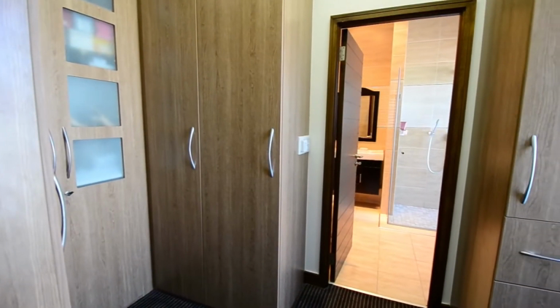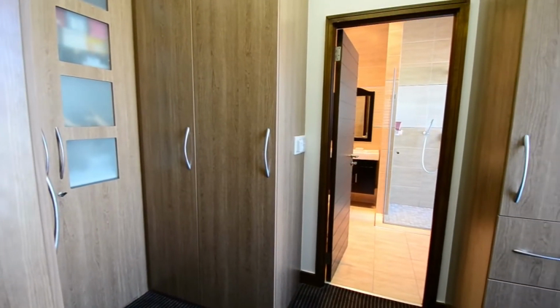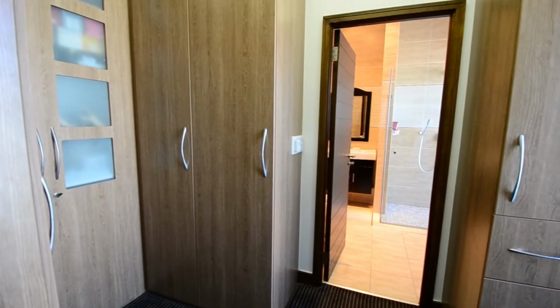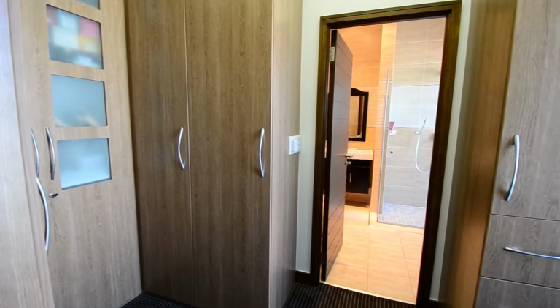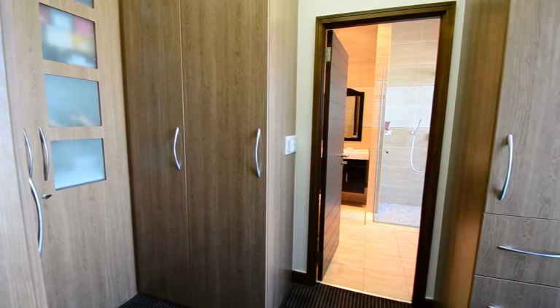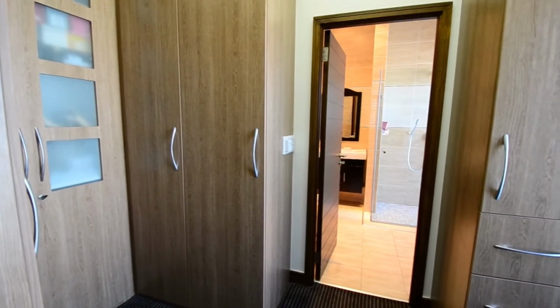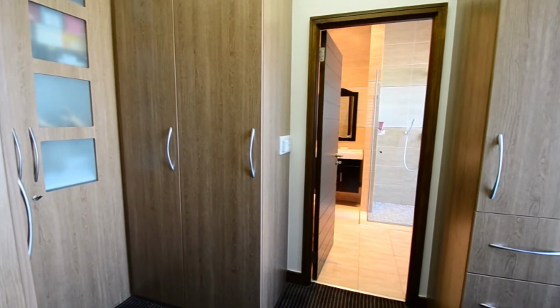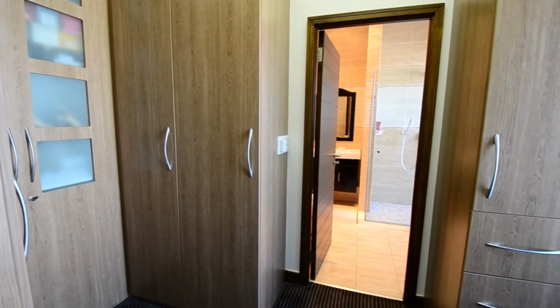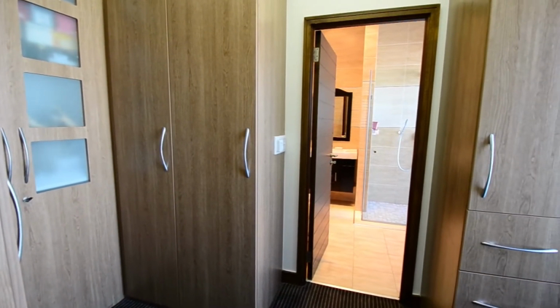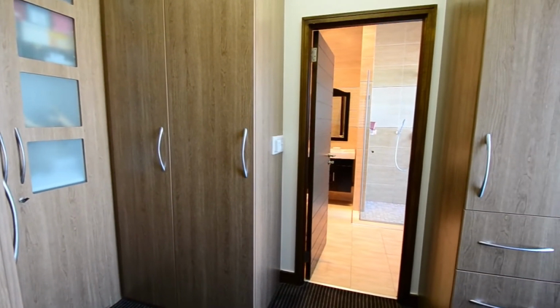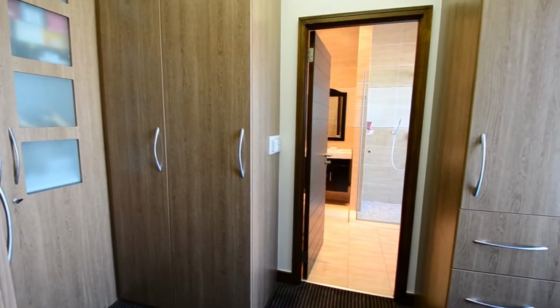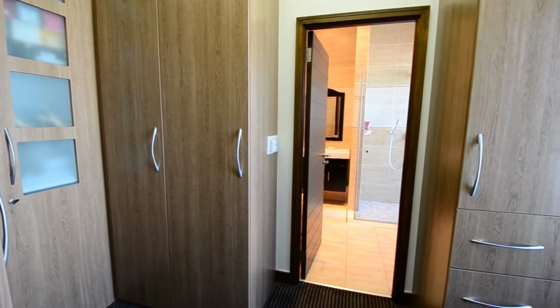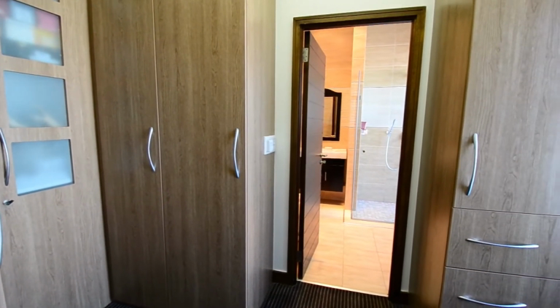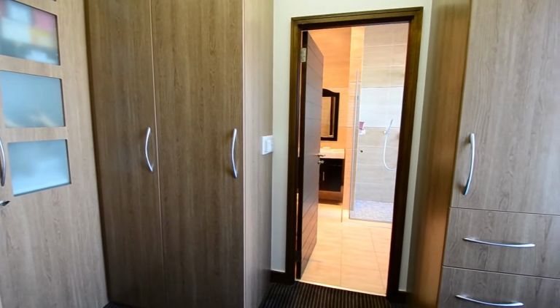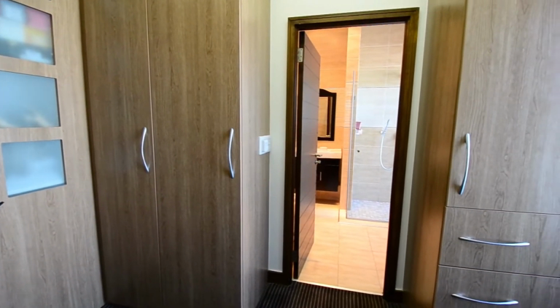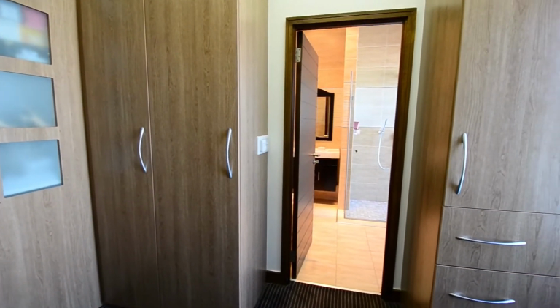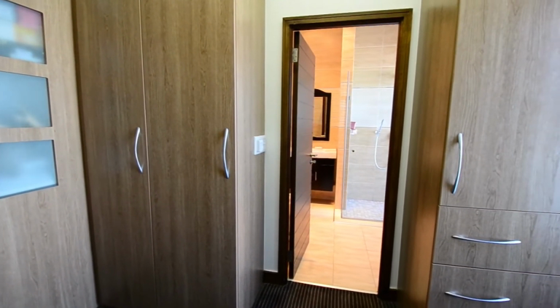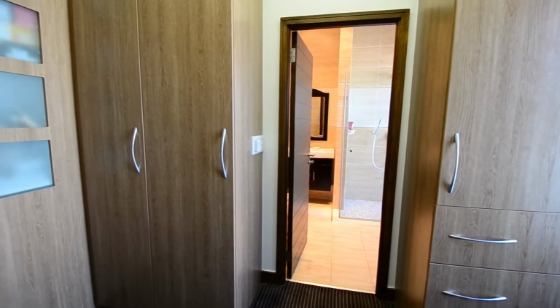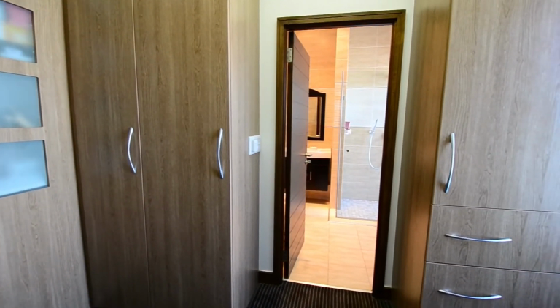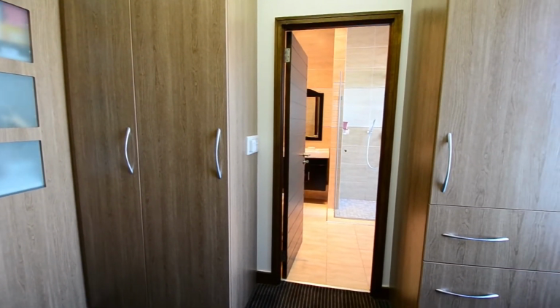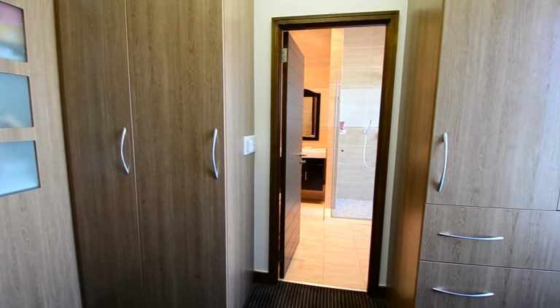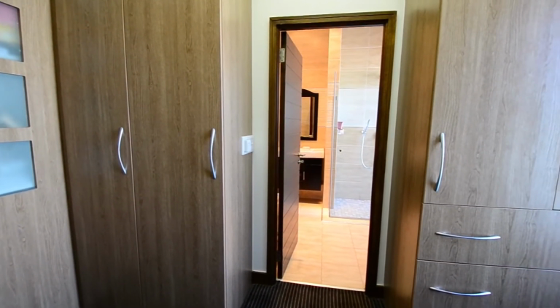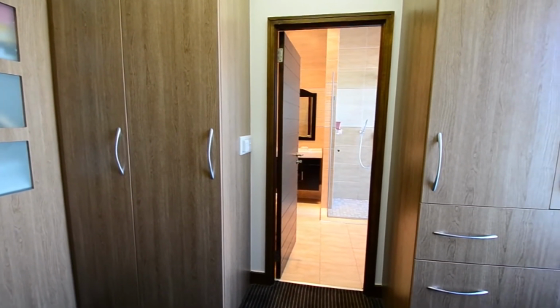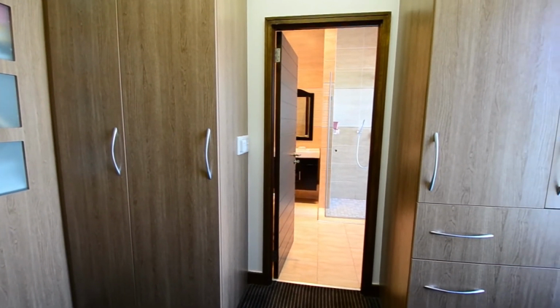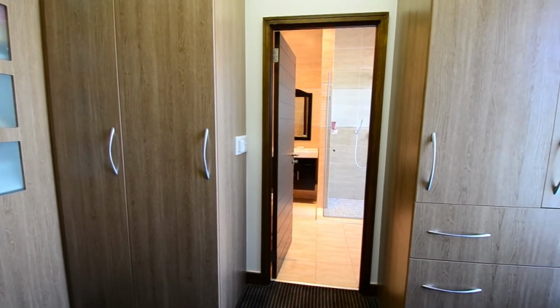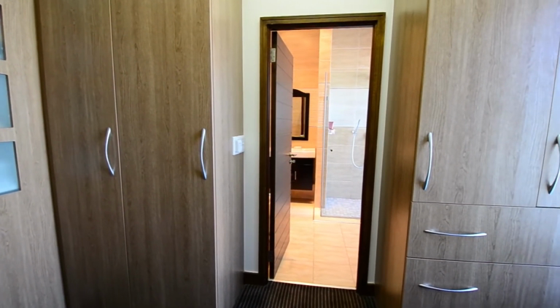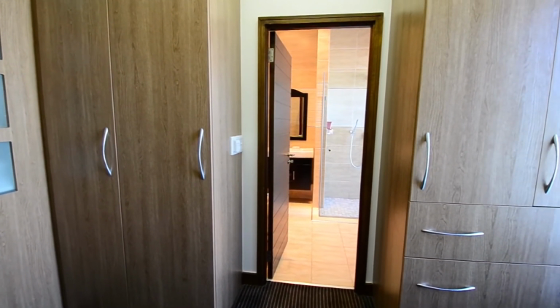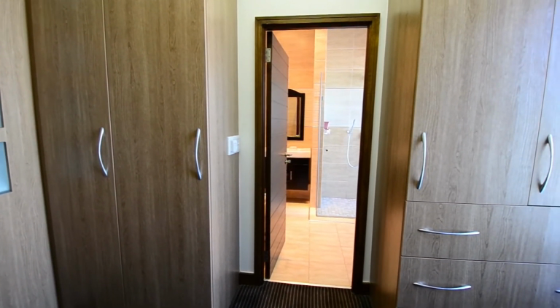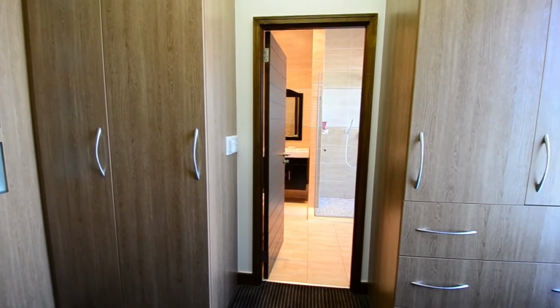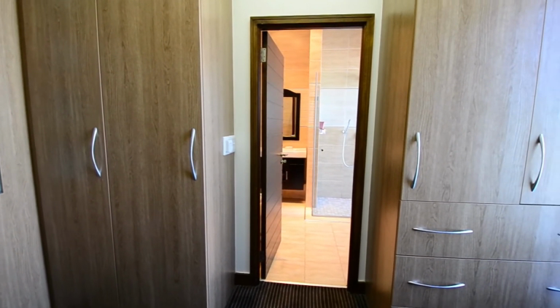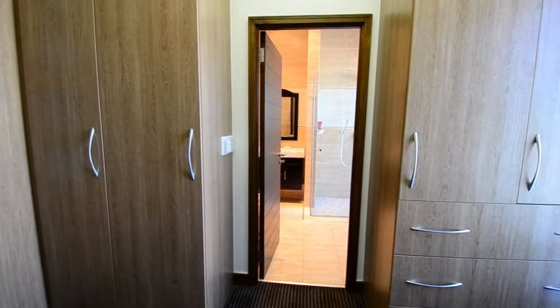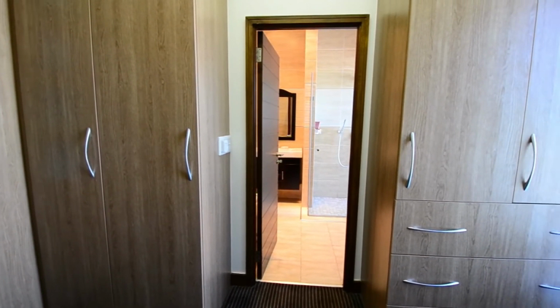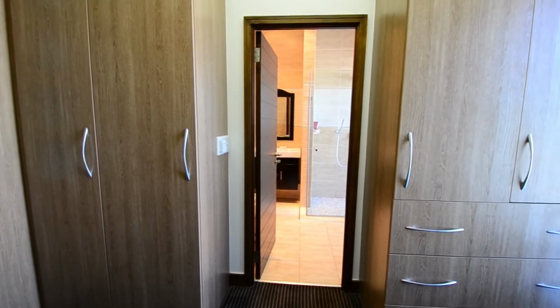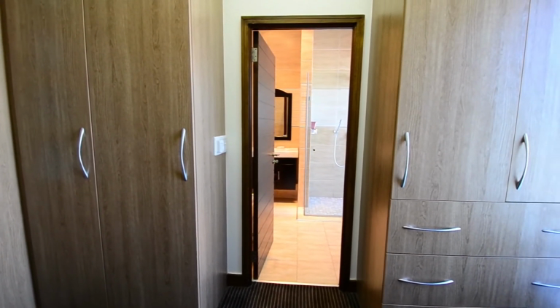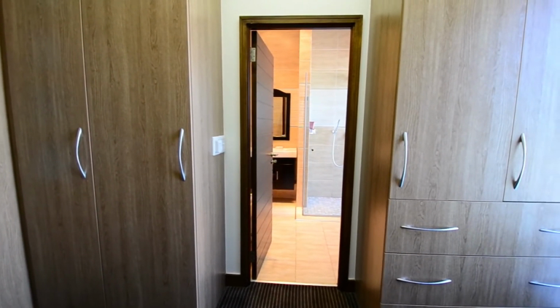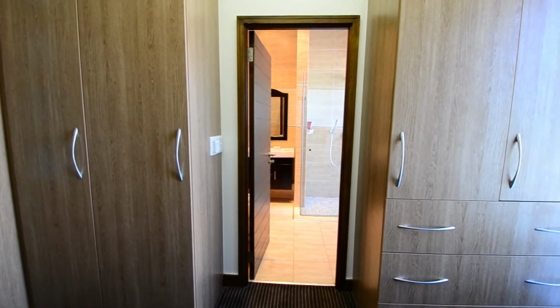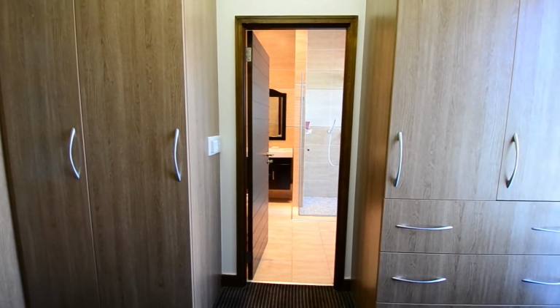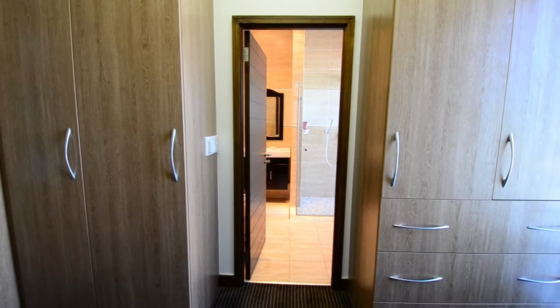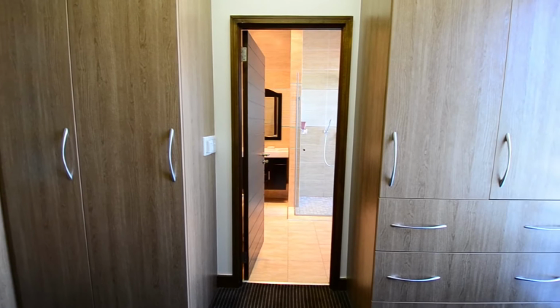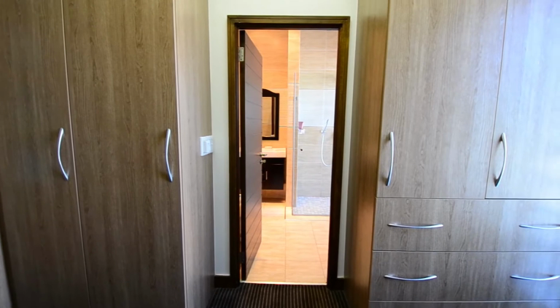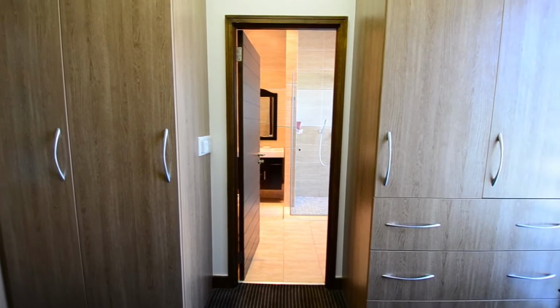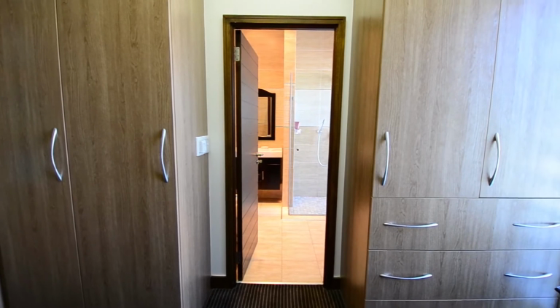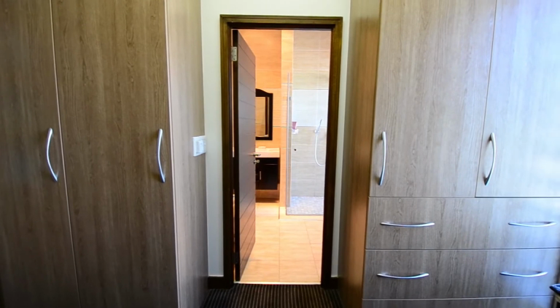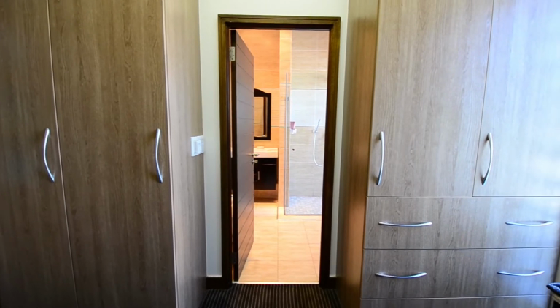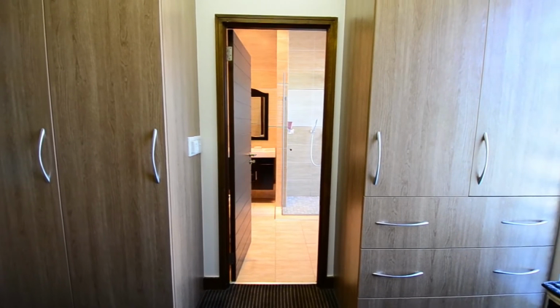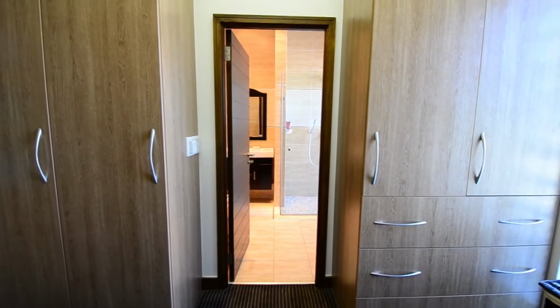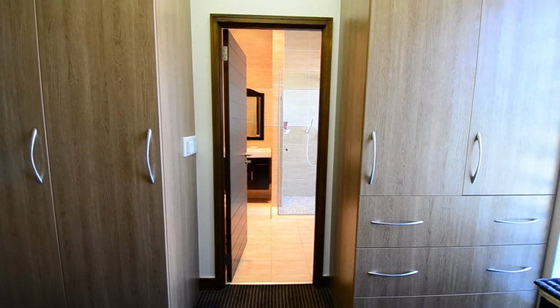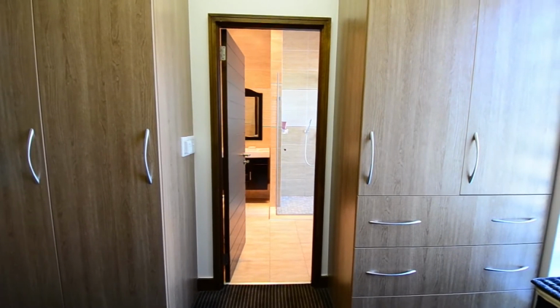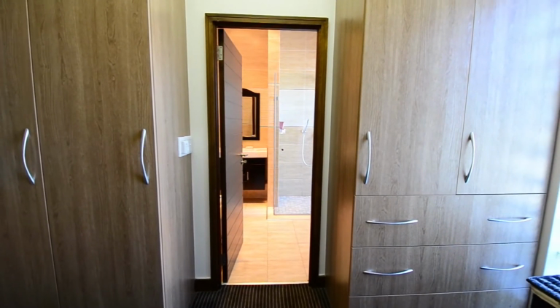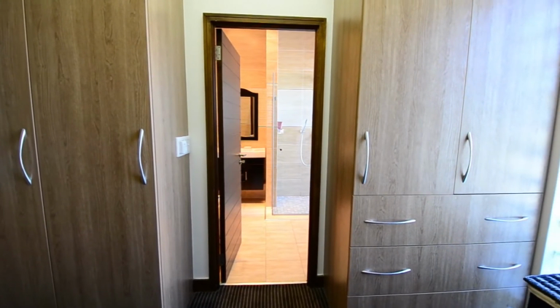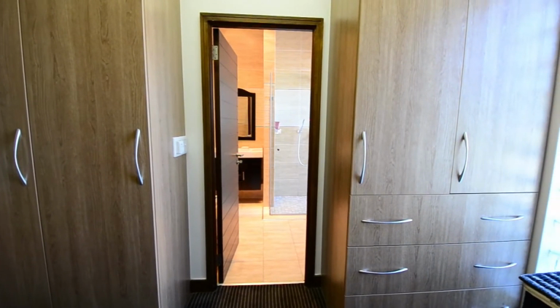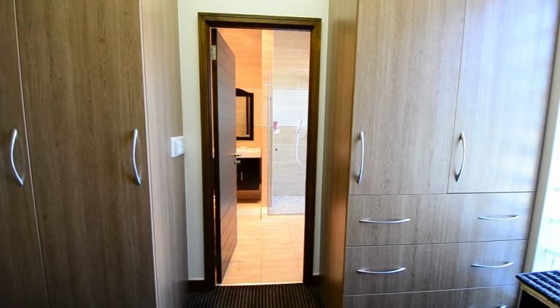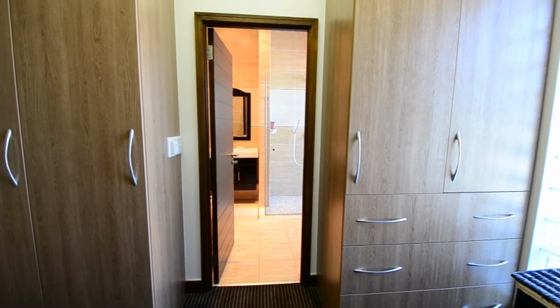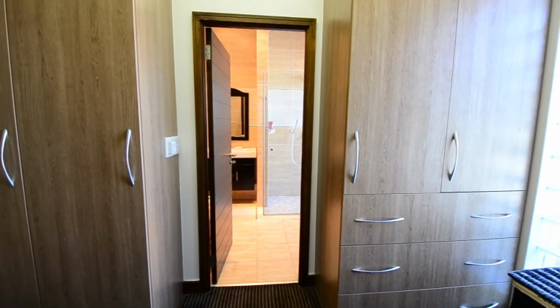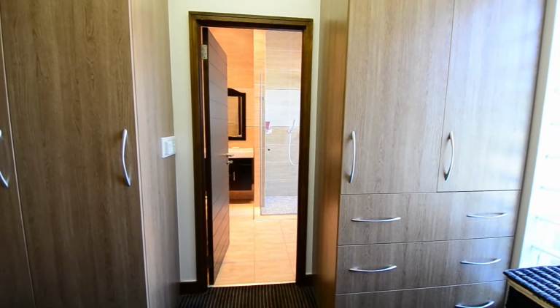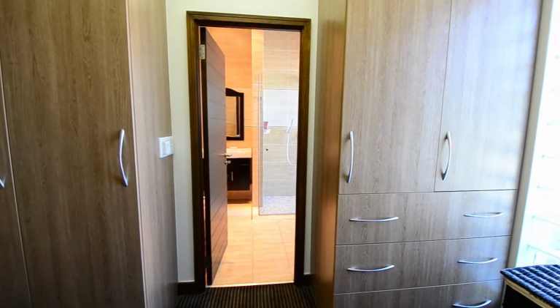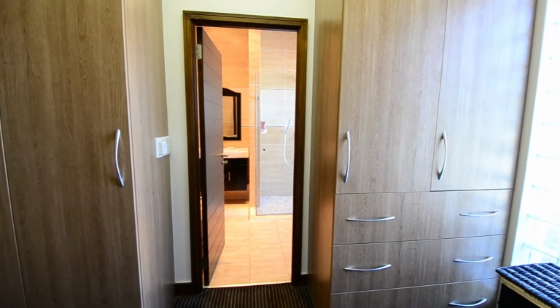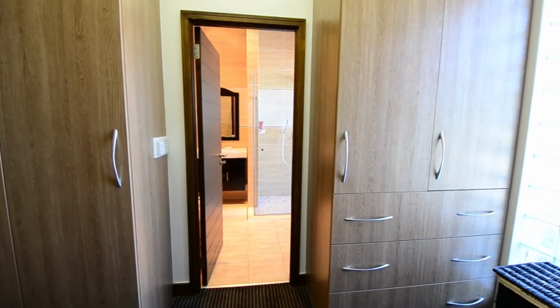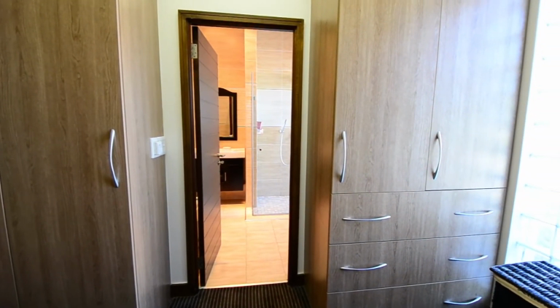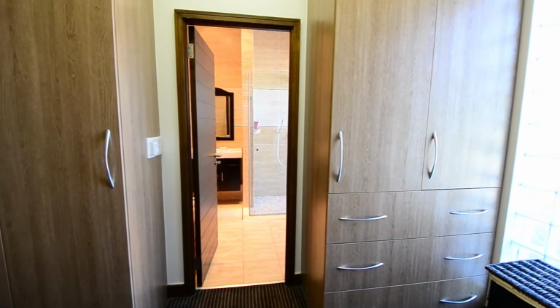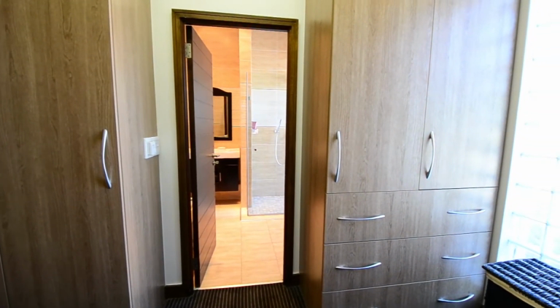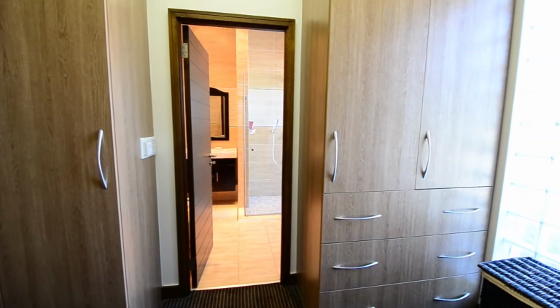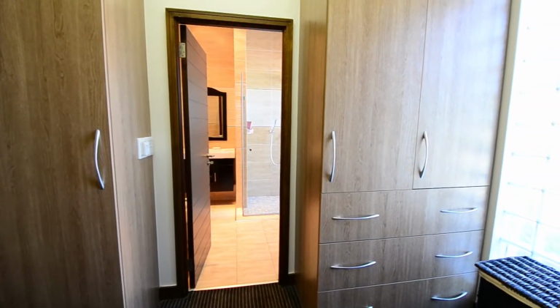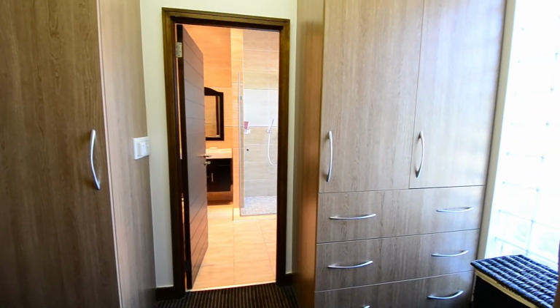The walk-through closet offers ample cupboard space, carpeted floors and leads through to the main en-suite.